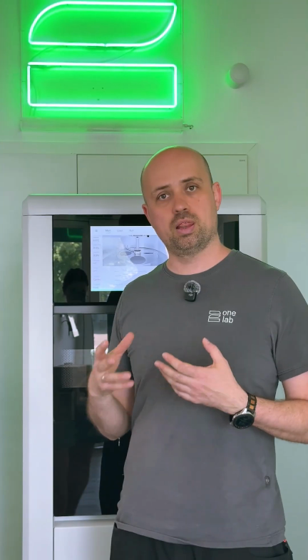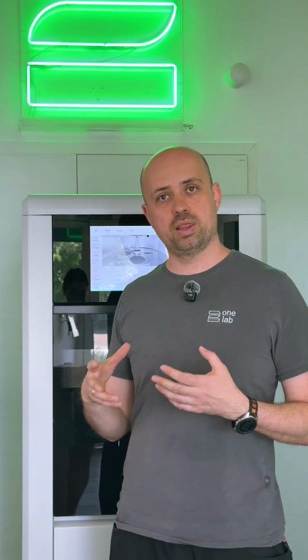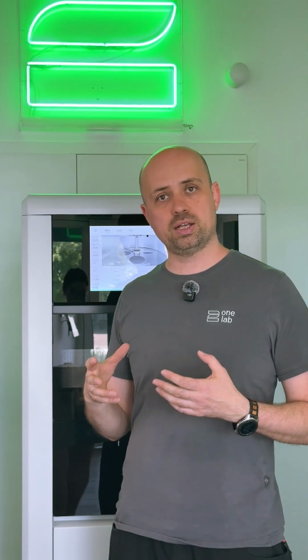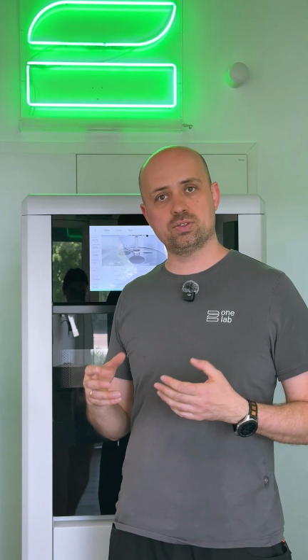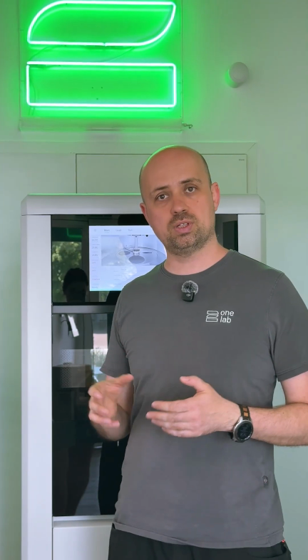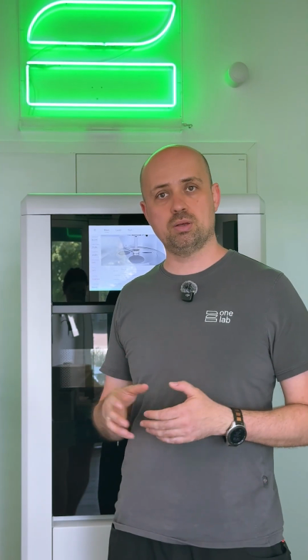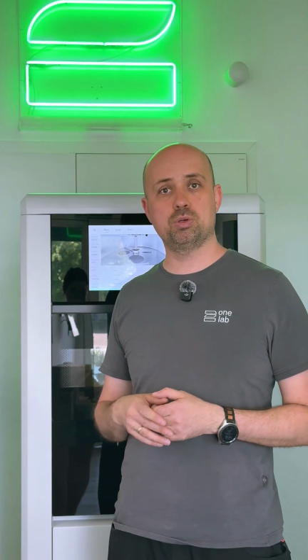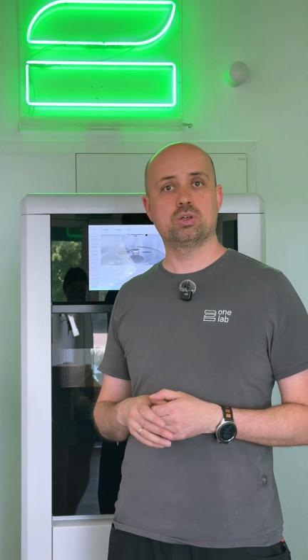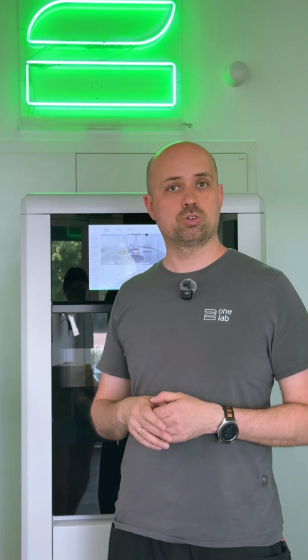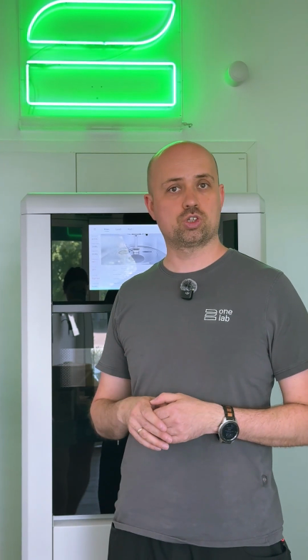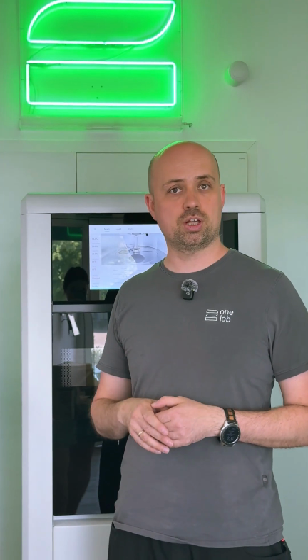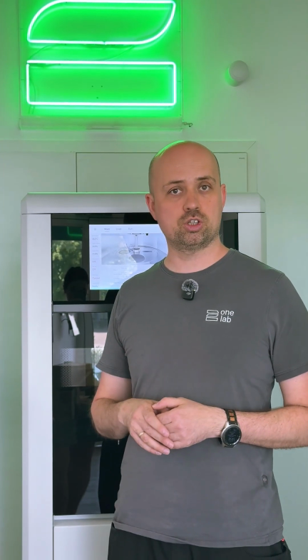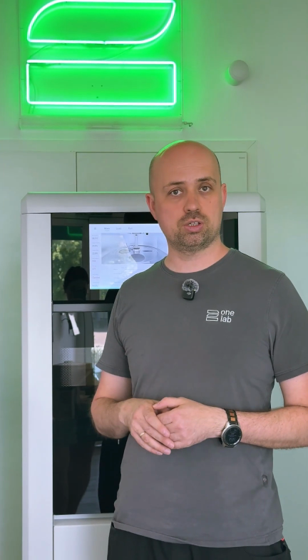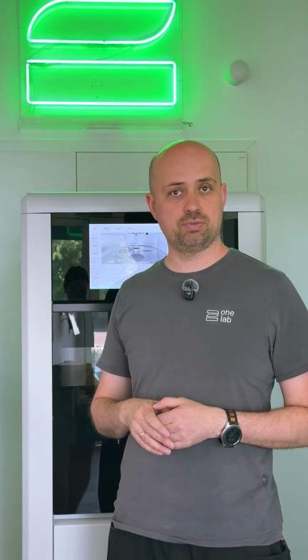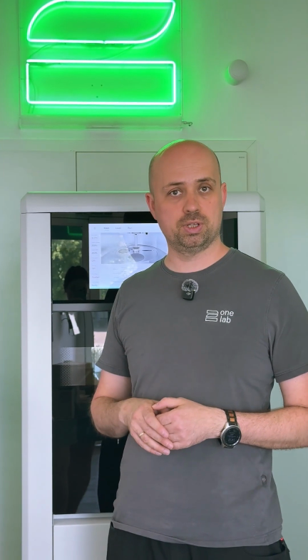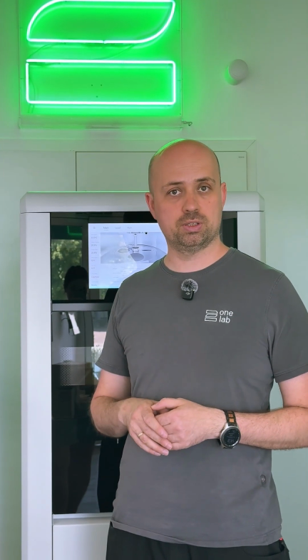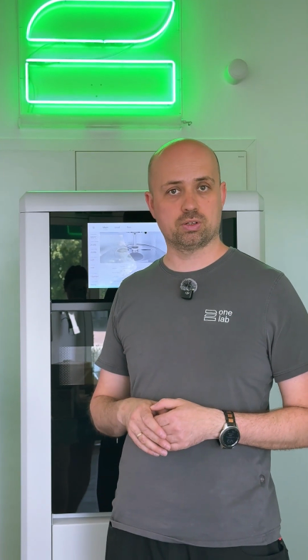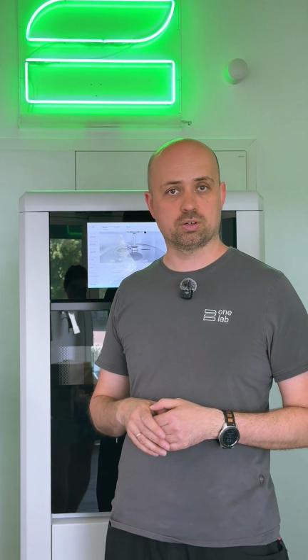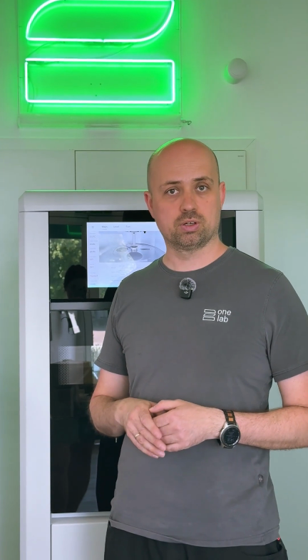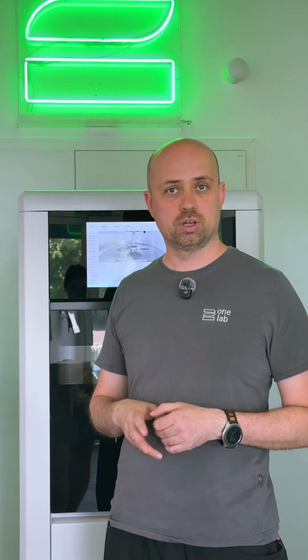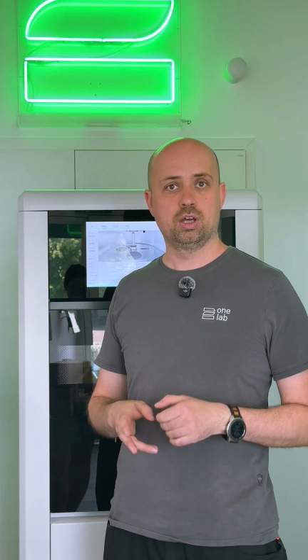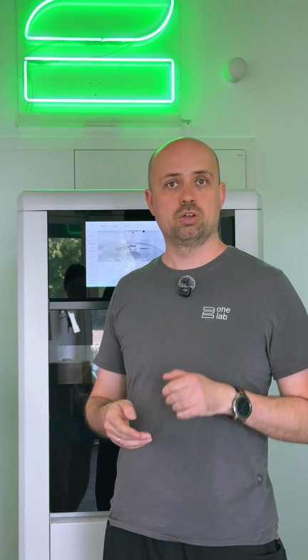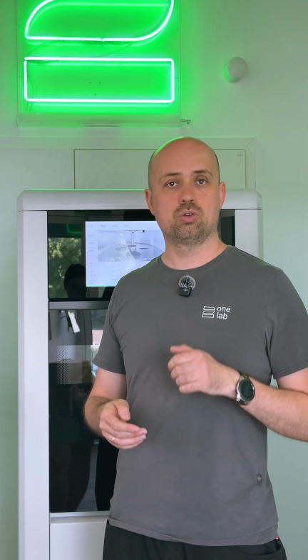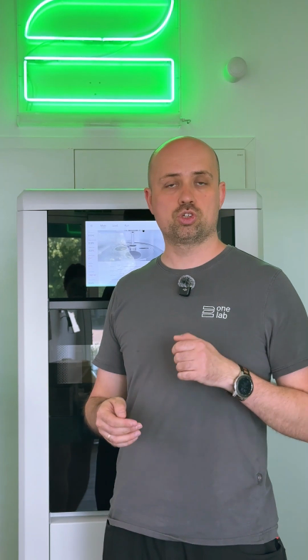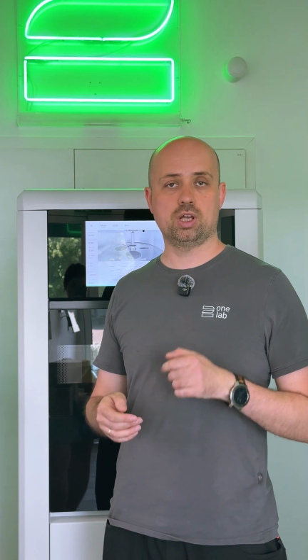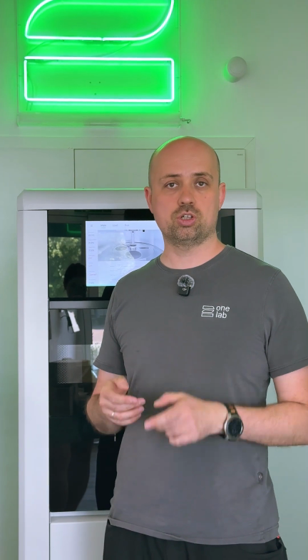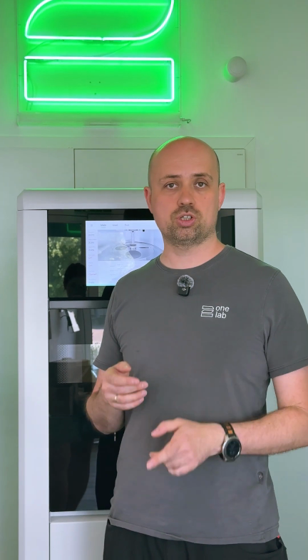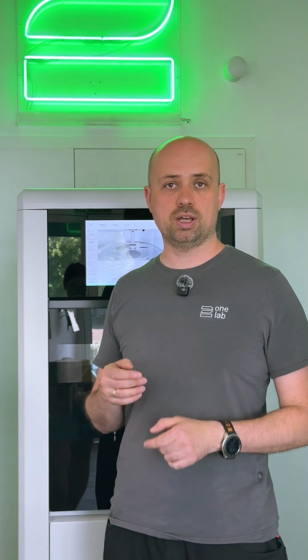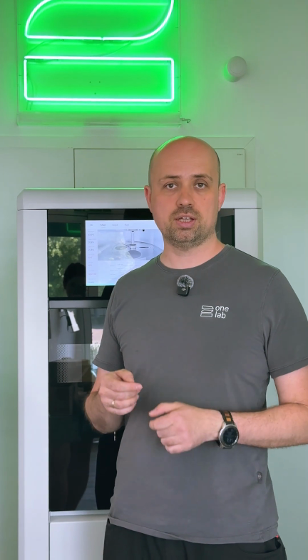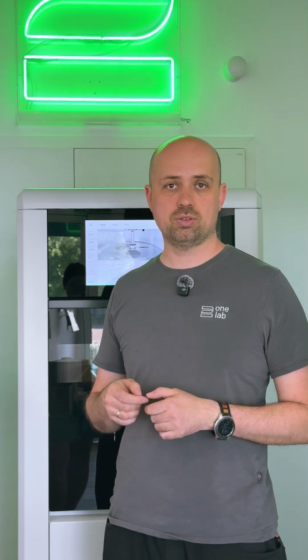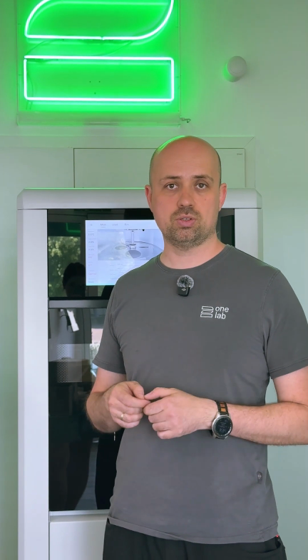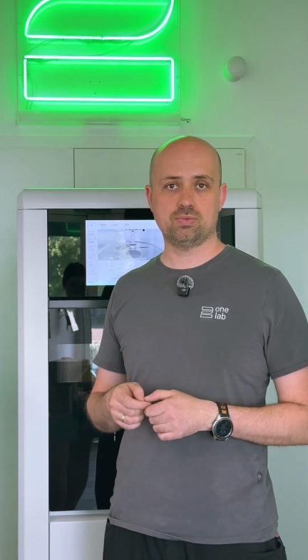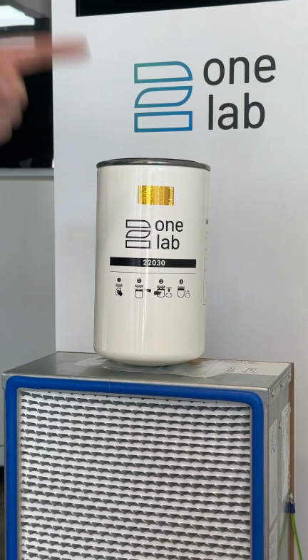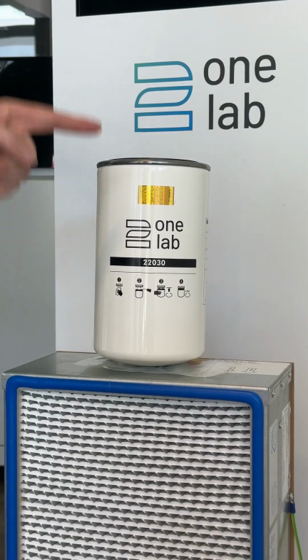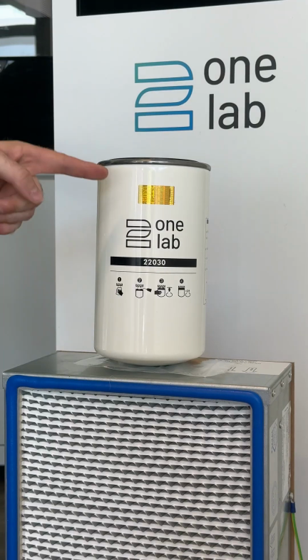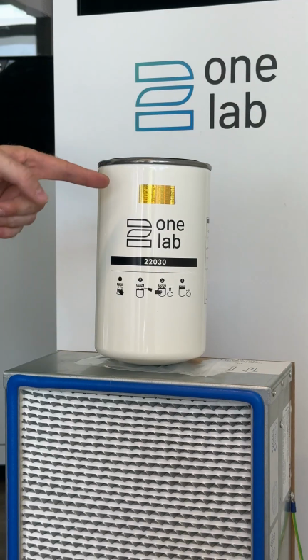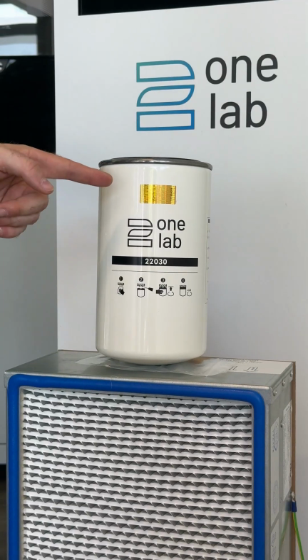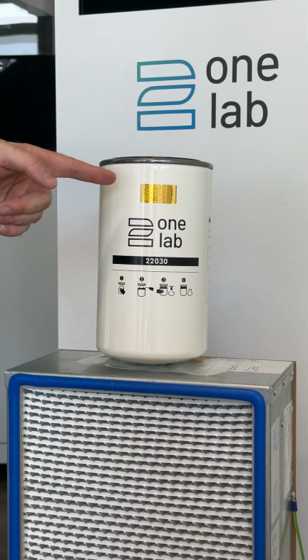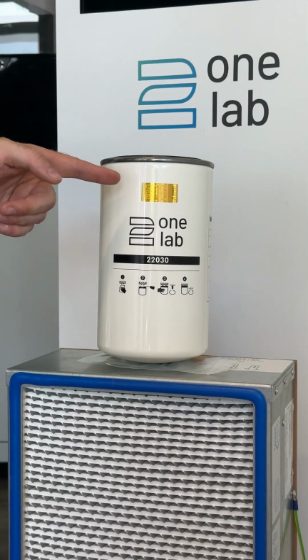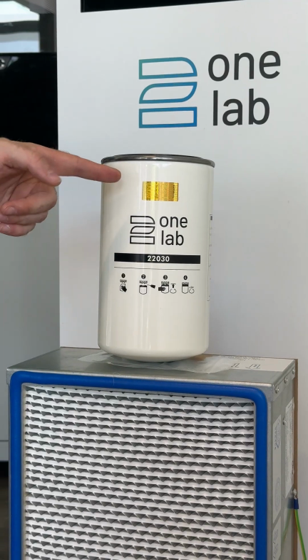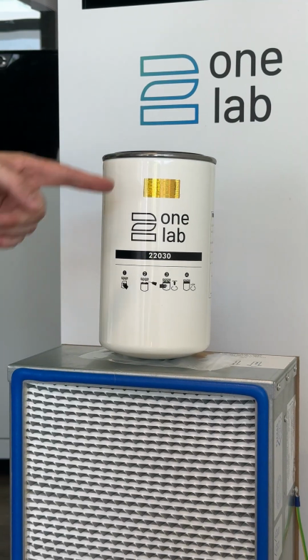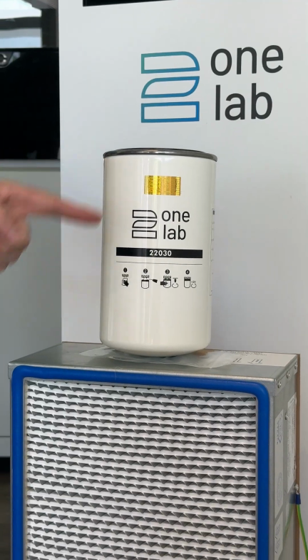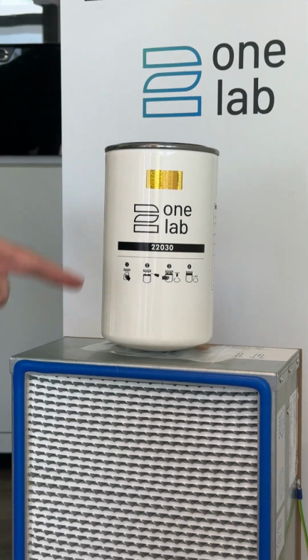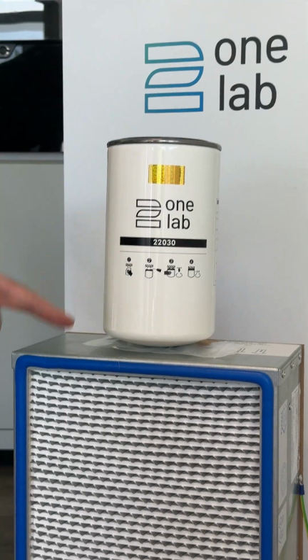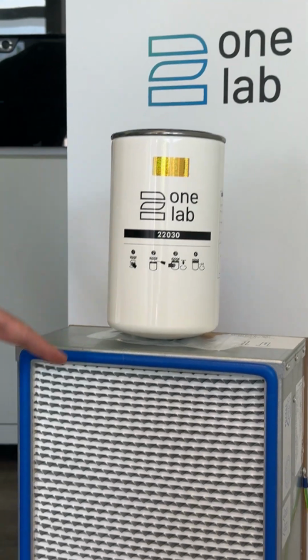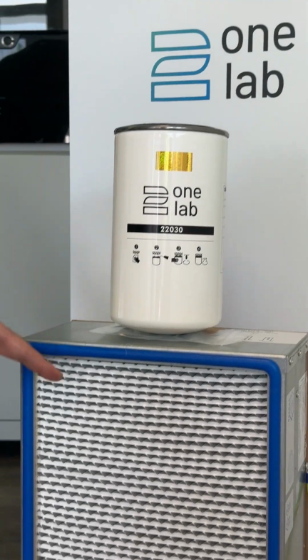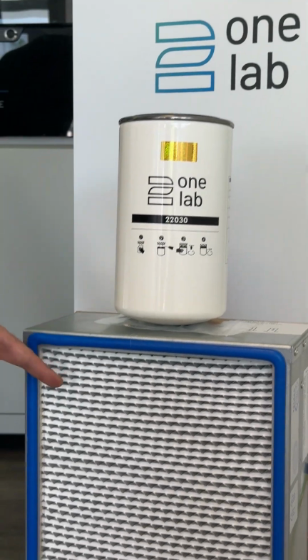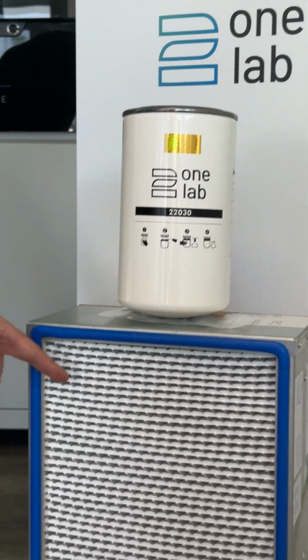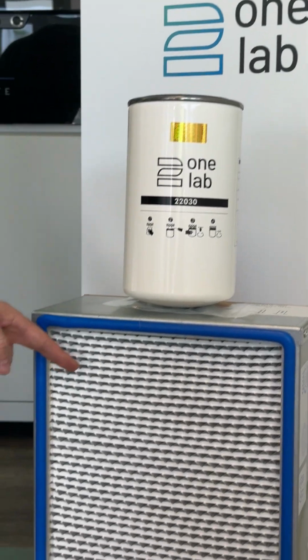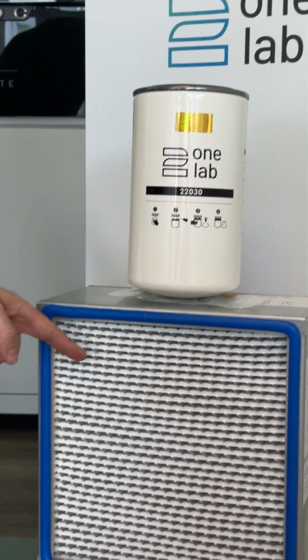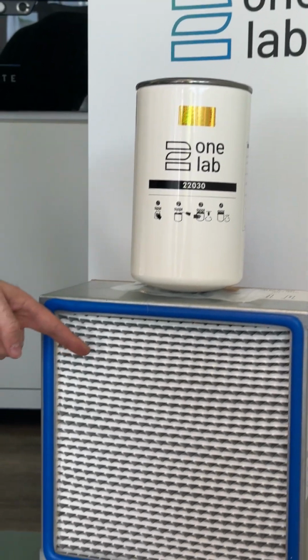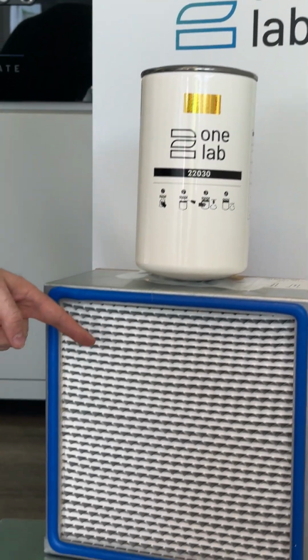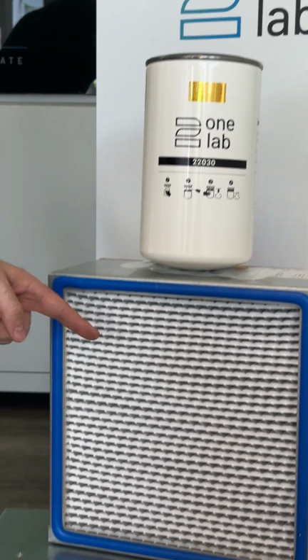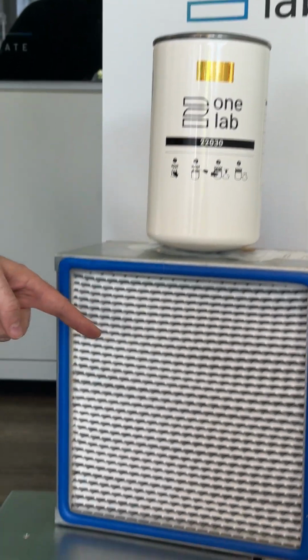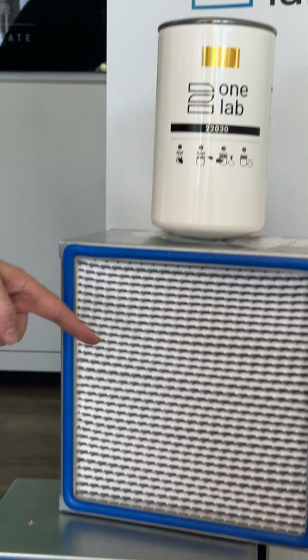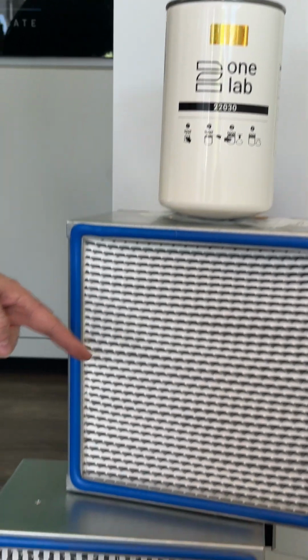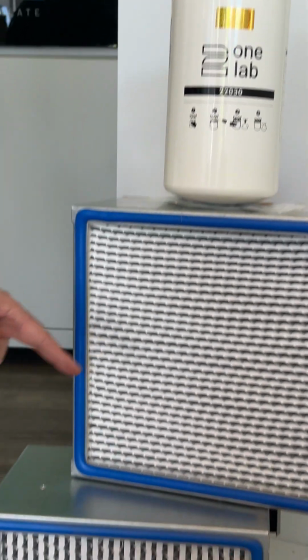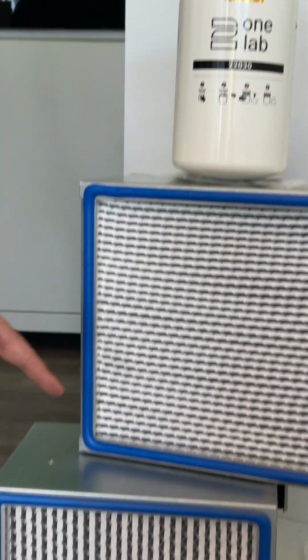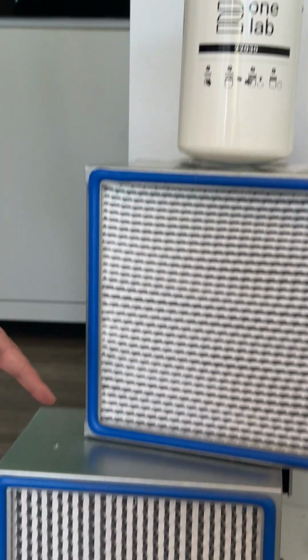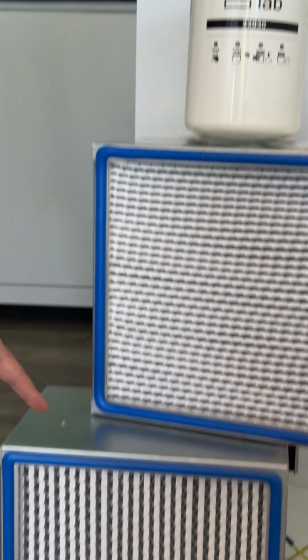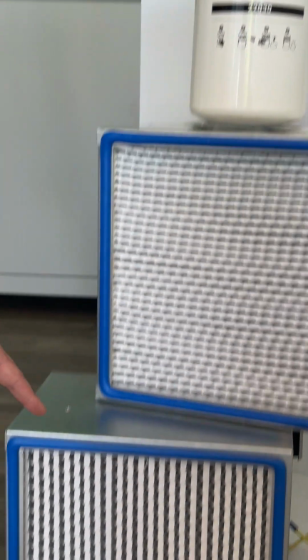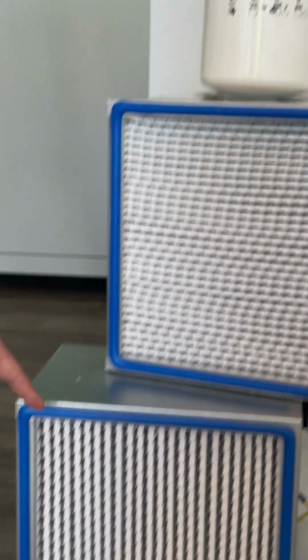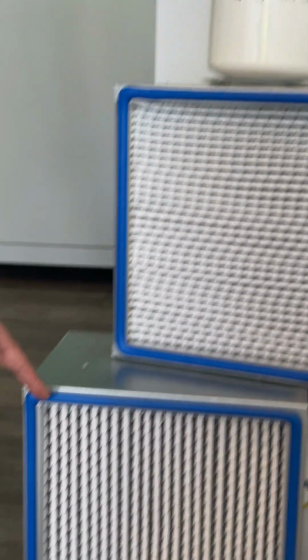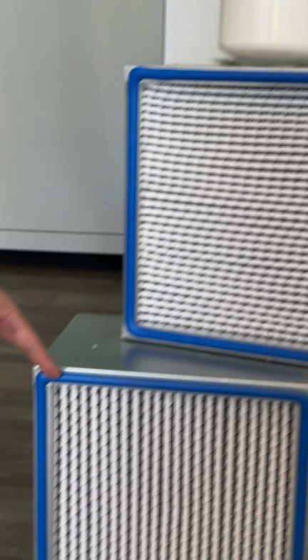Next step, you change the filter. You change the exhaust filter, the pre-filter, and the main filter from the system.